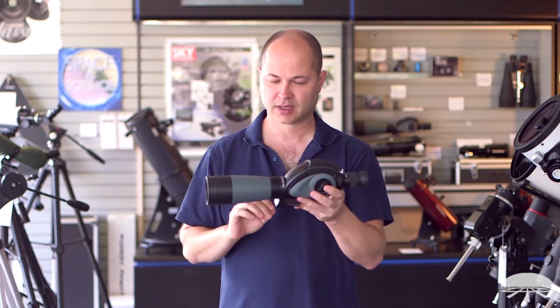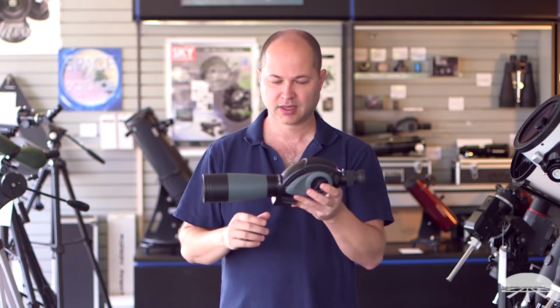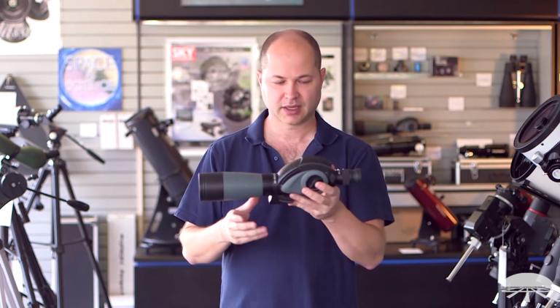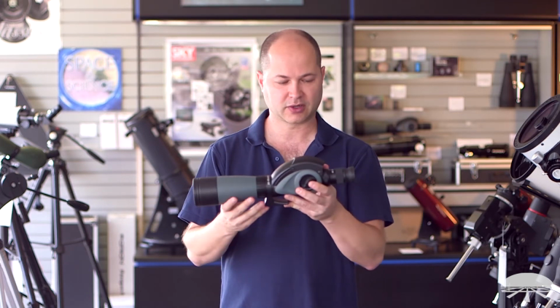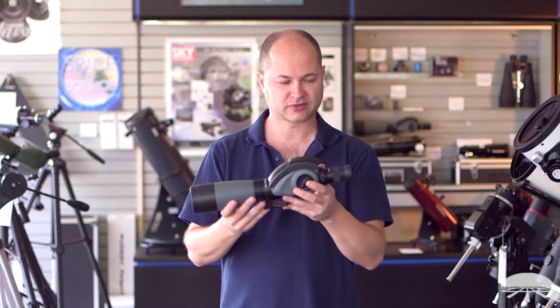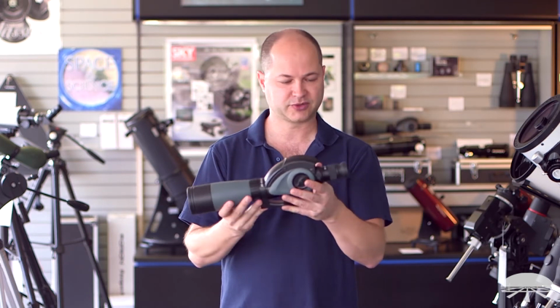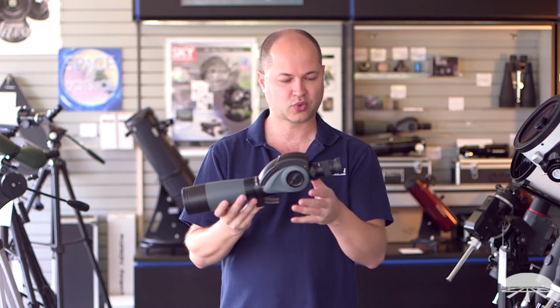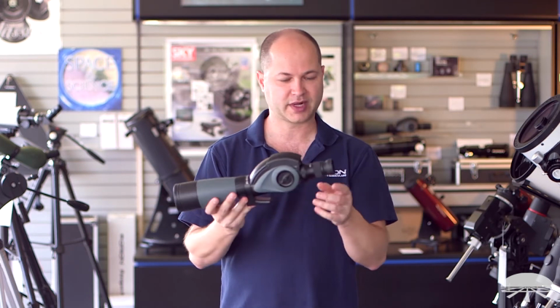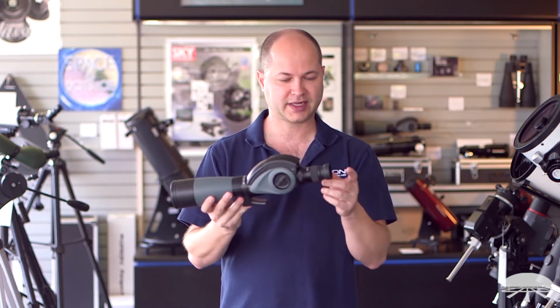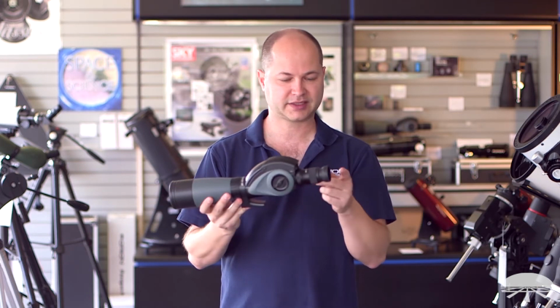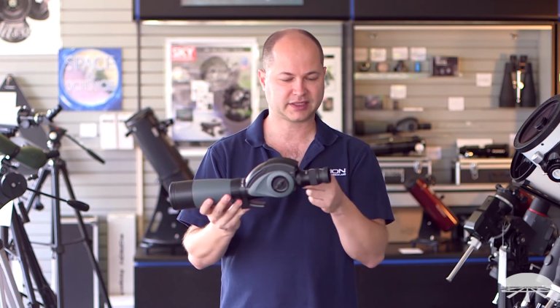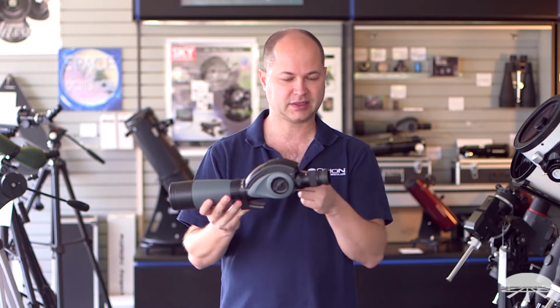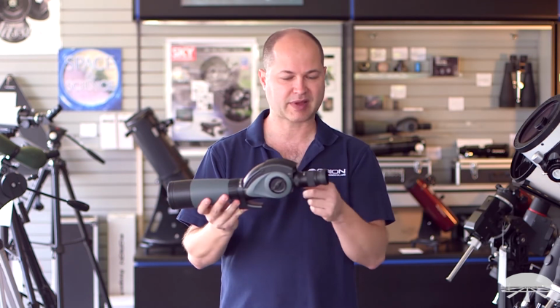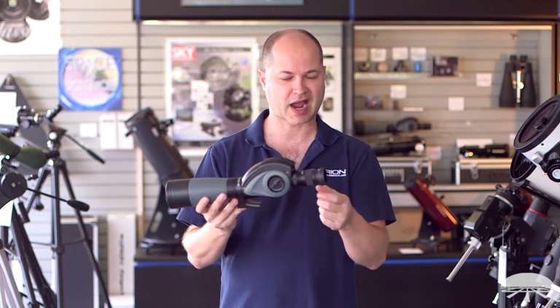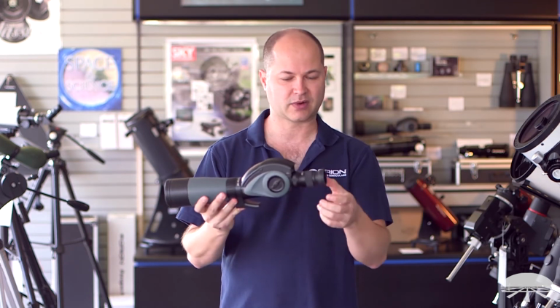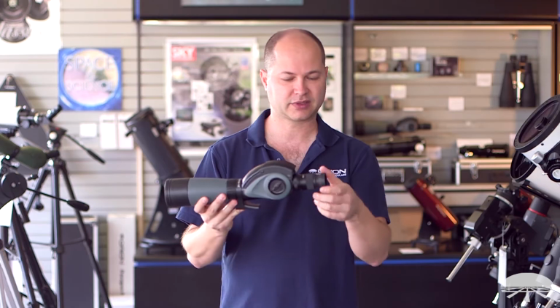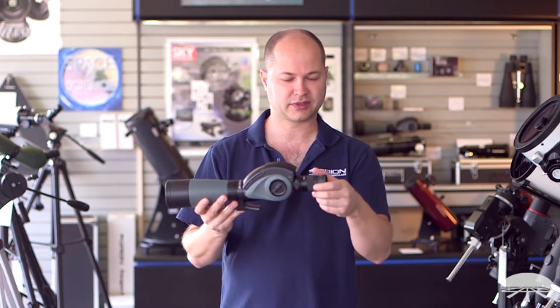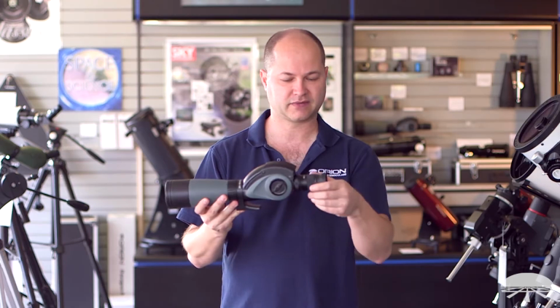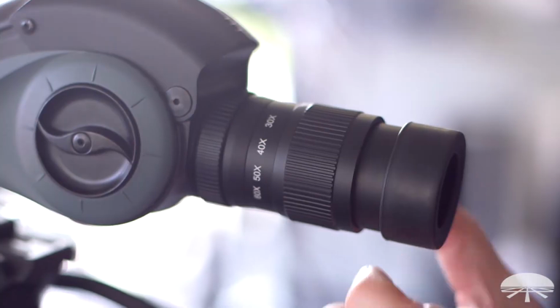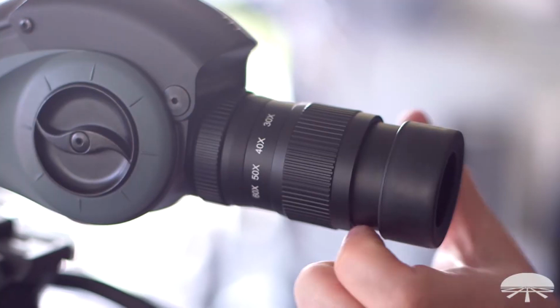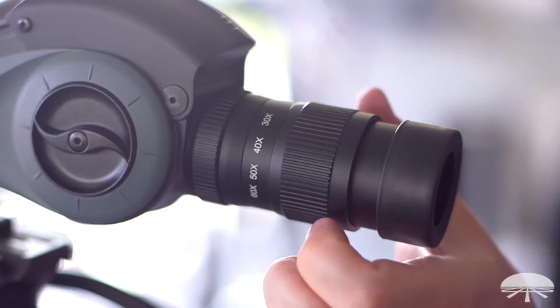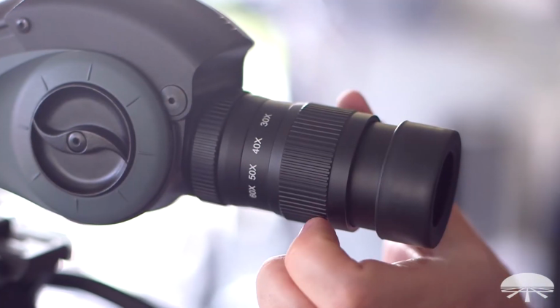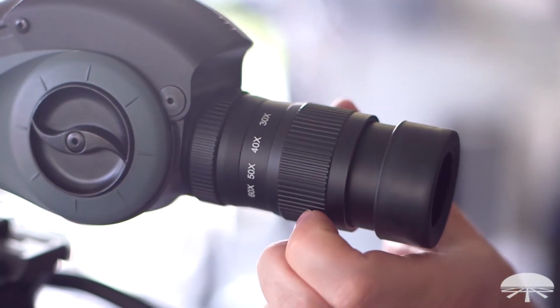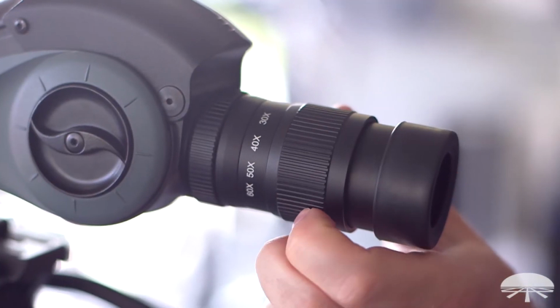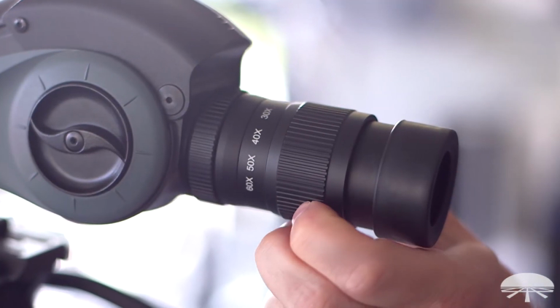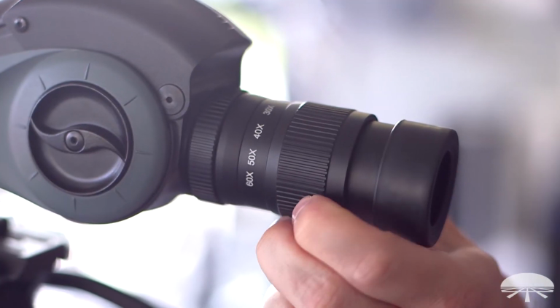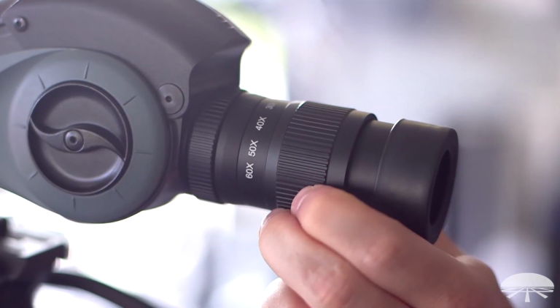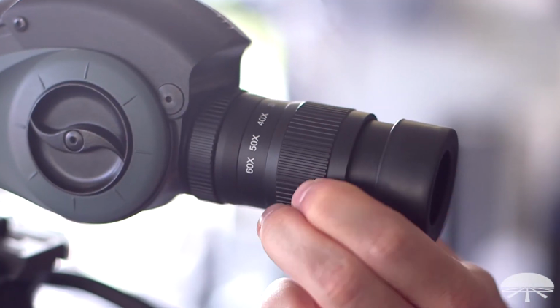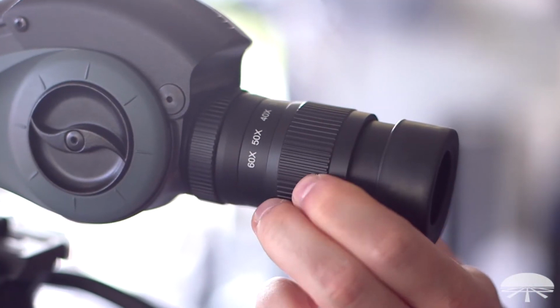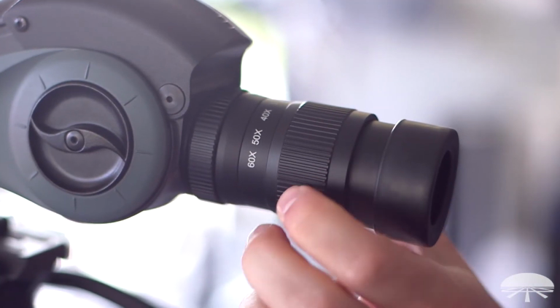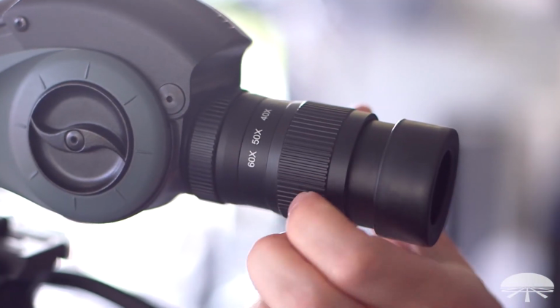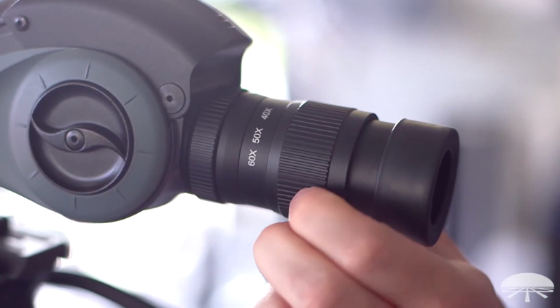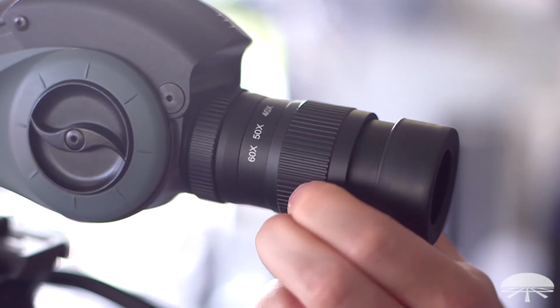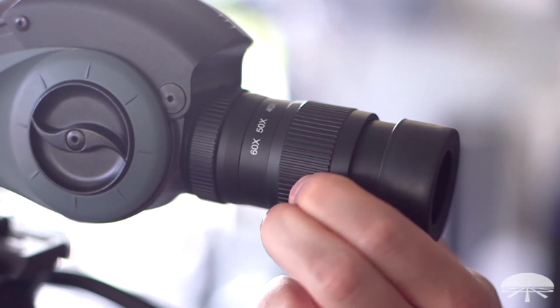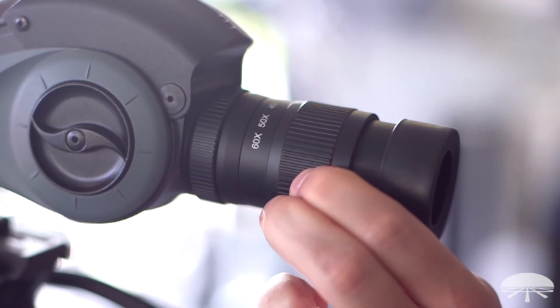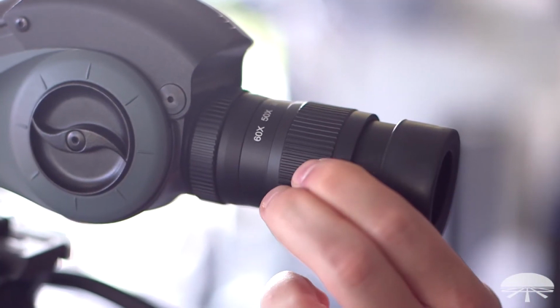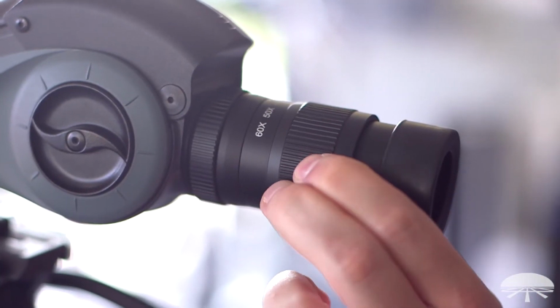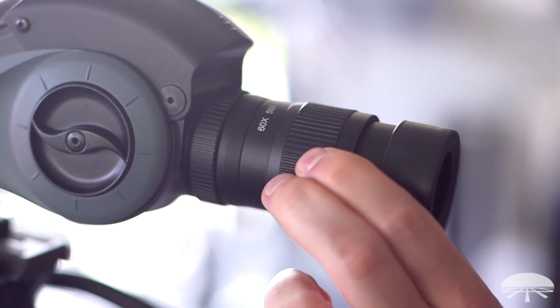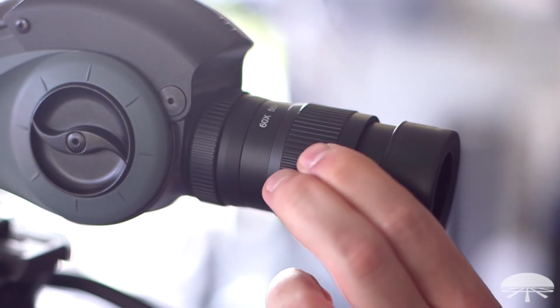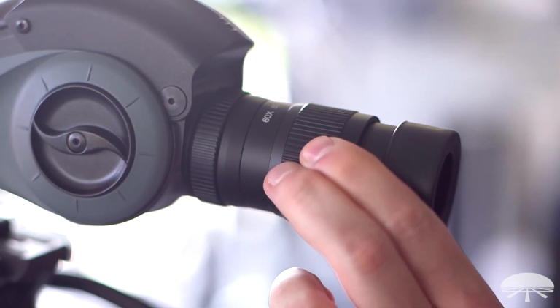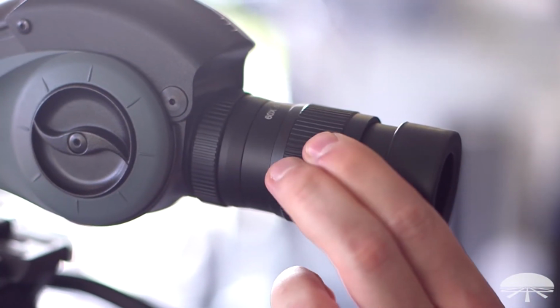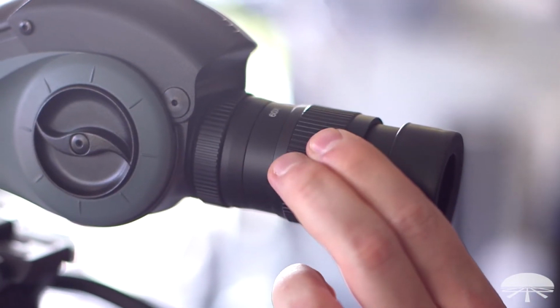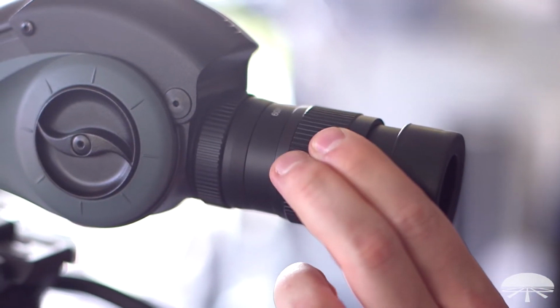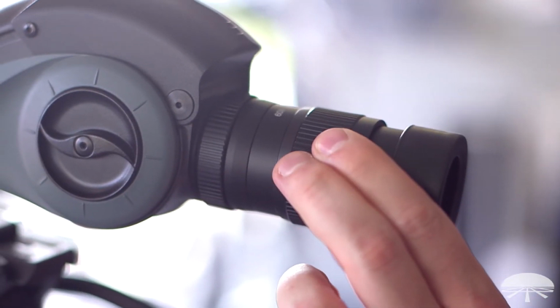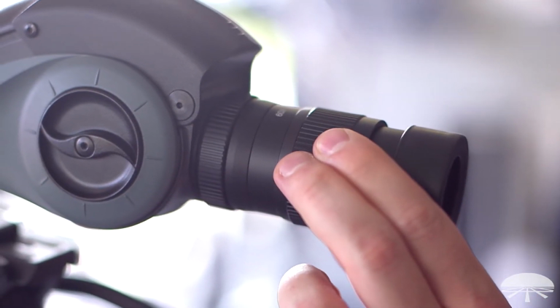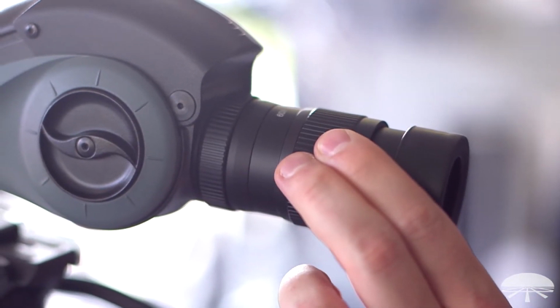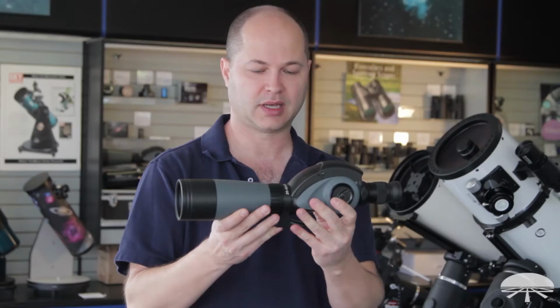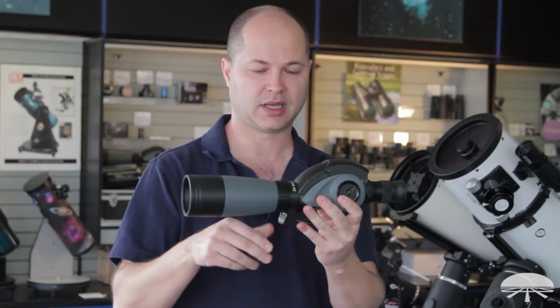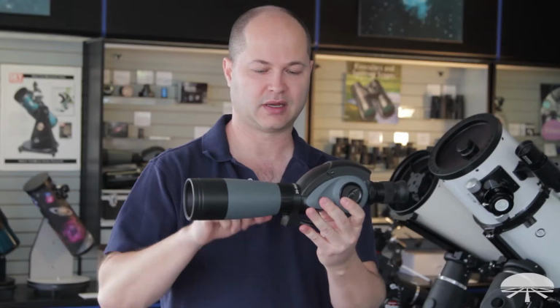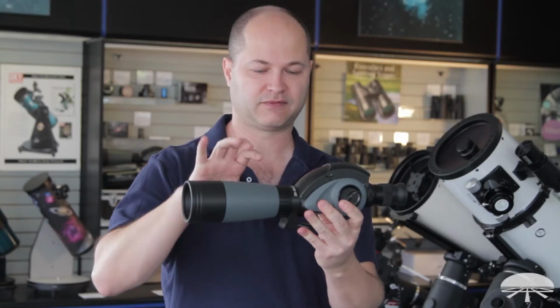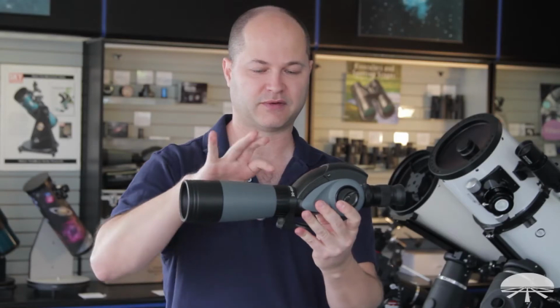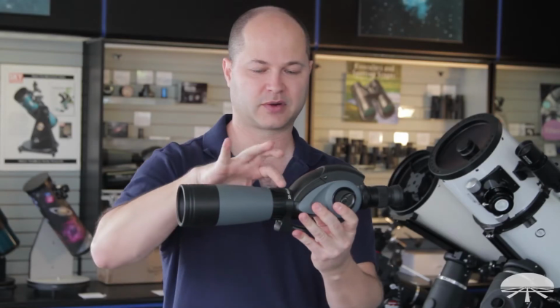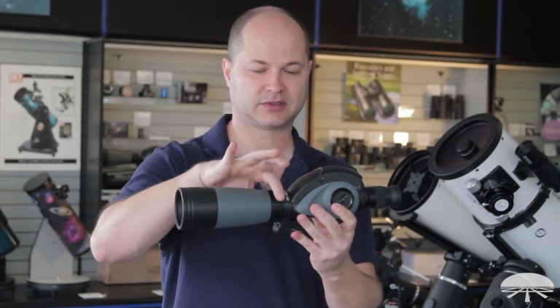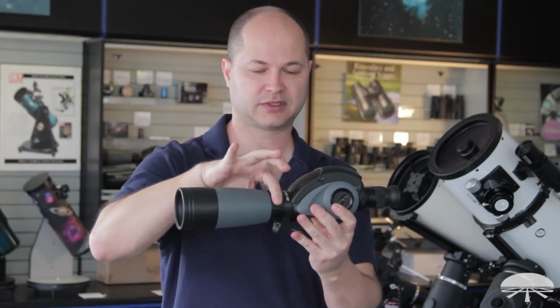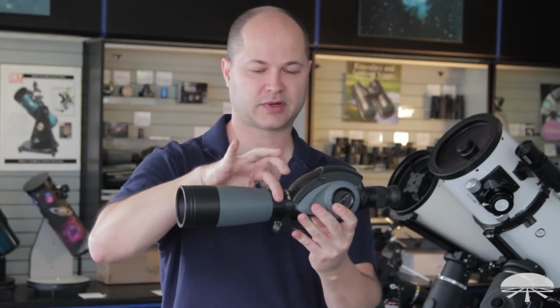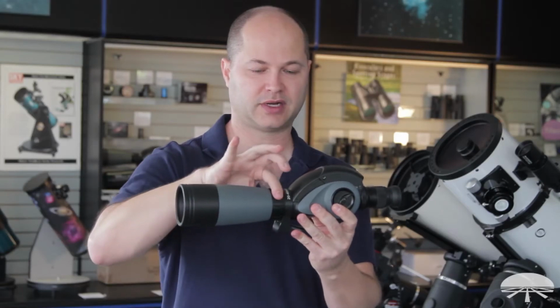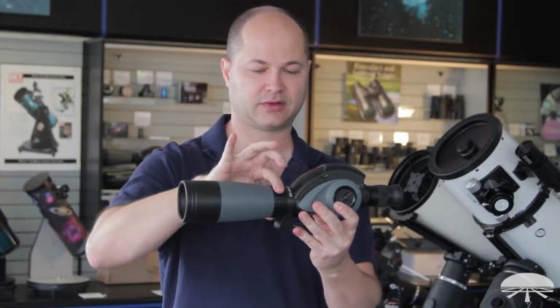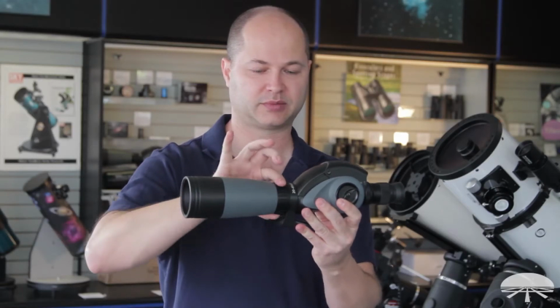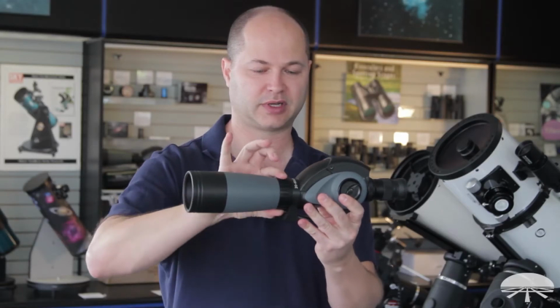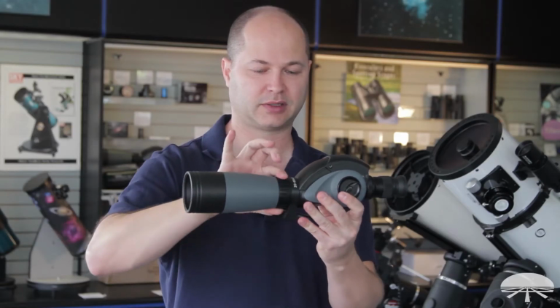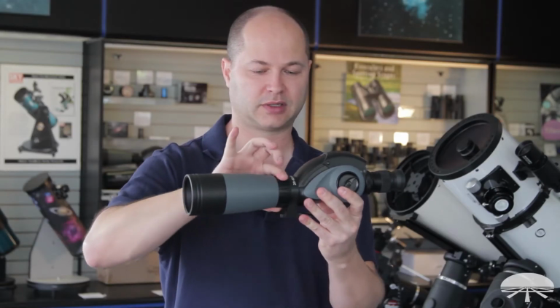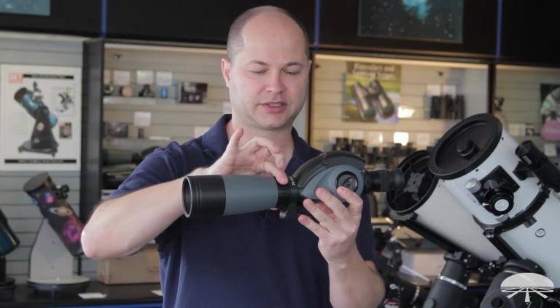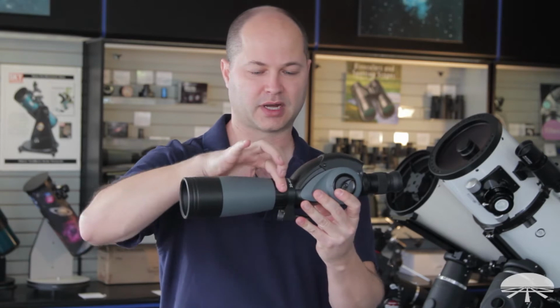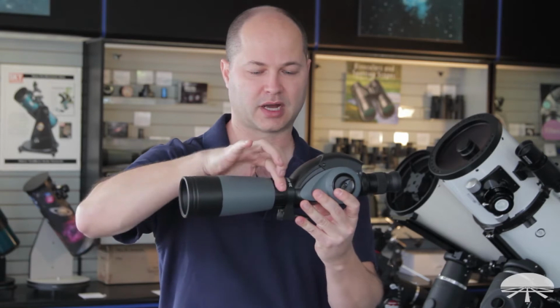It goes from 20 to 60 power, so you've got a zoom on the front. Just rotate it to zoom, and focus is right here, this big large knob.